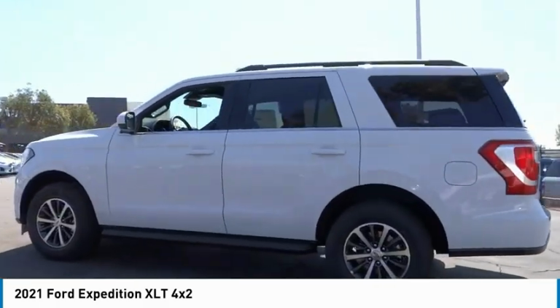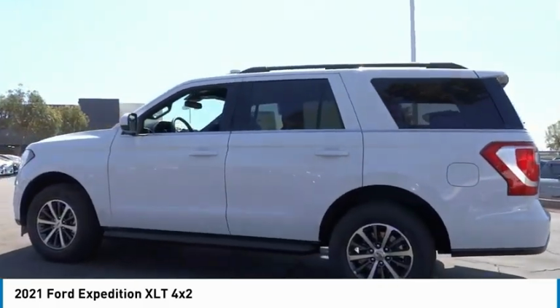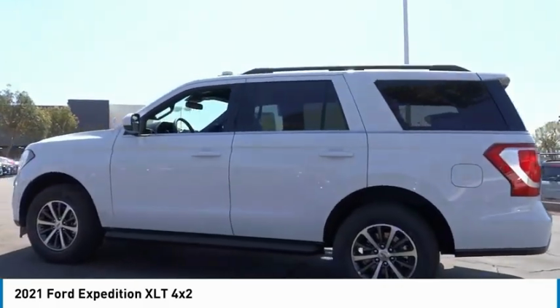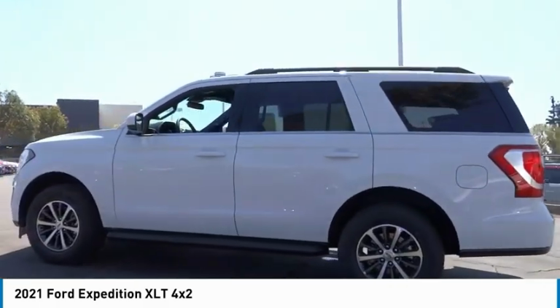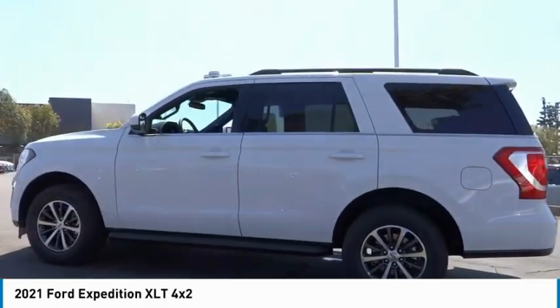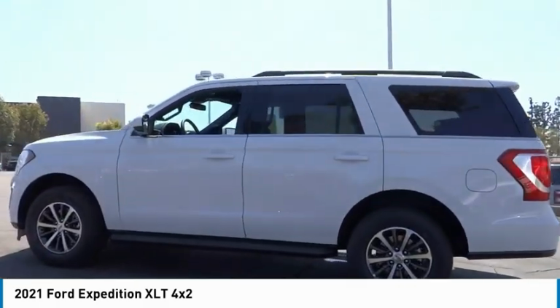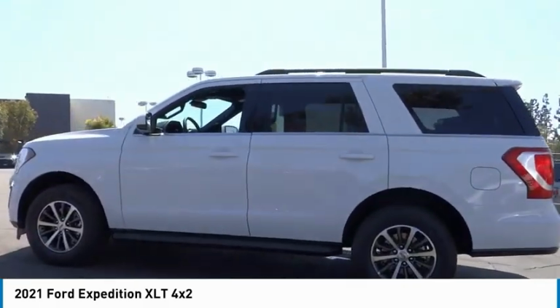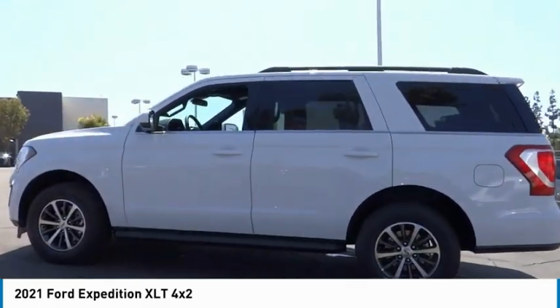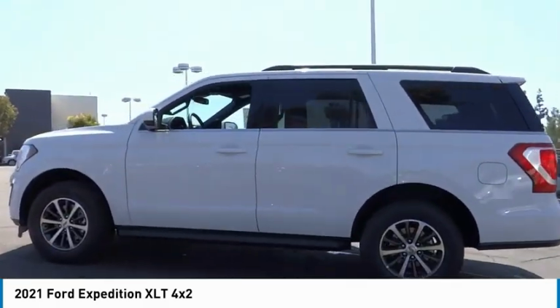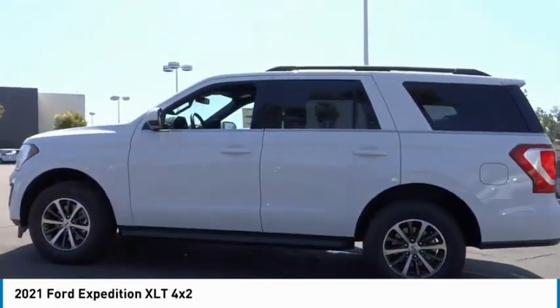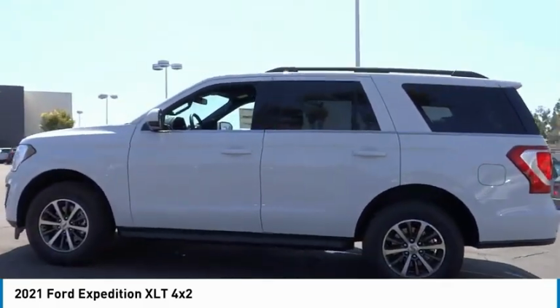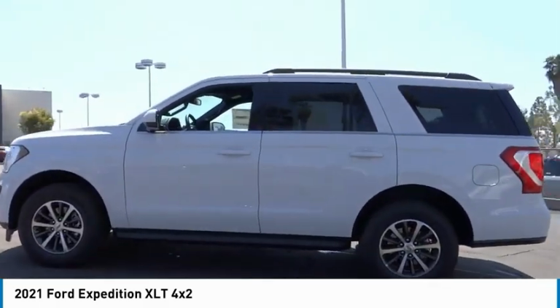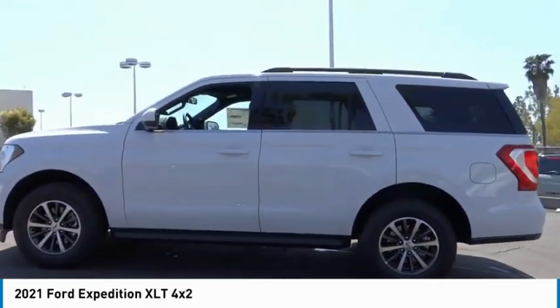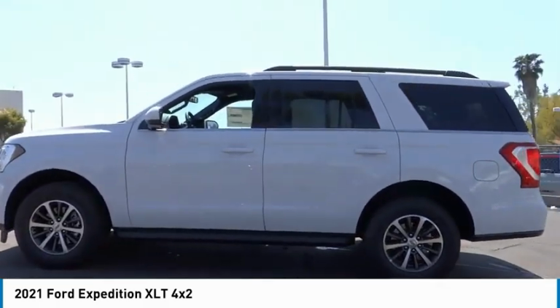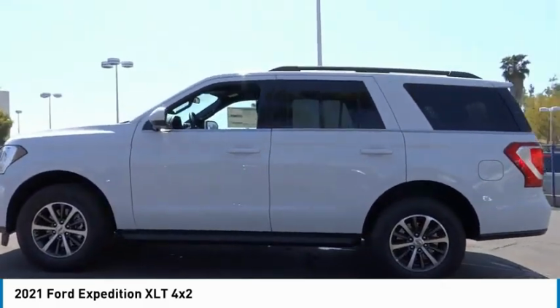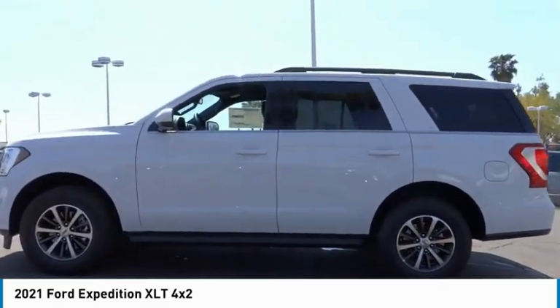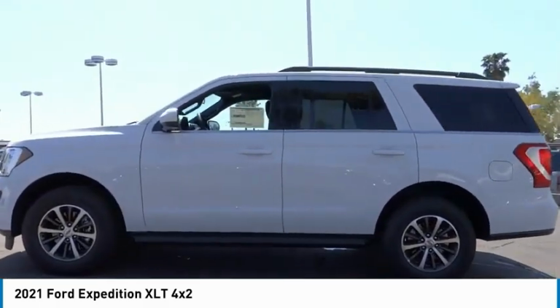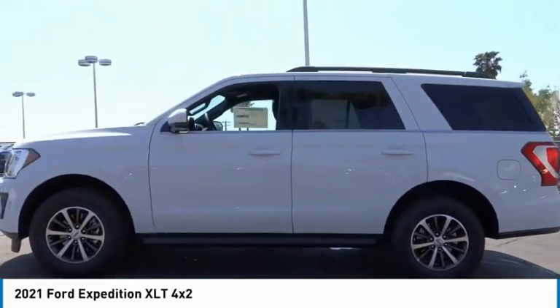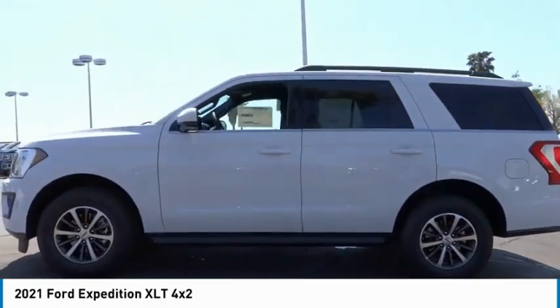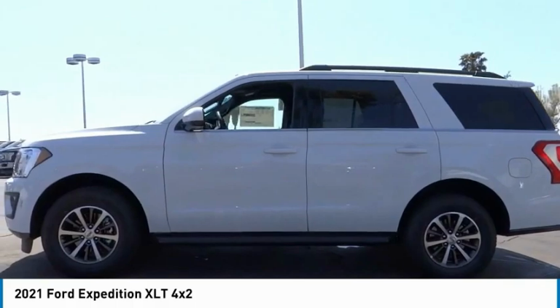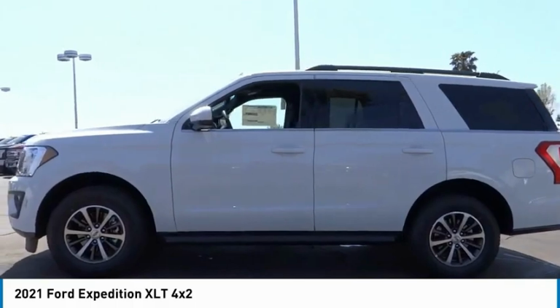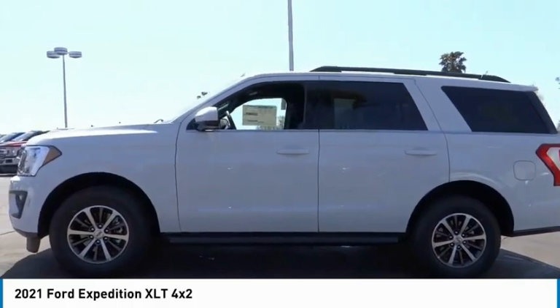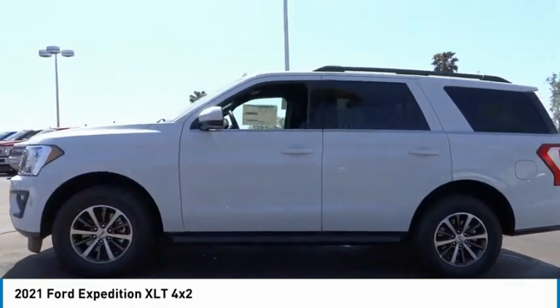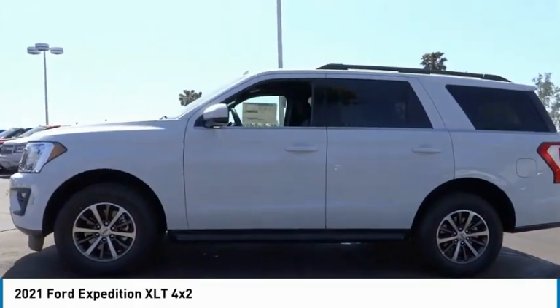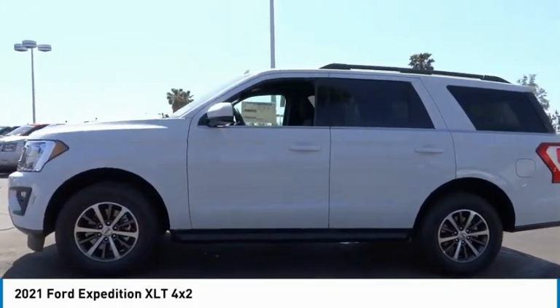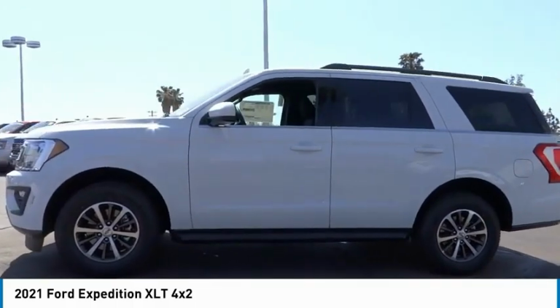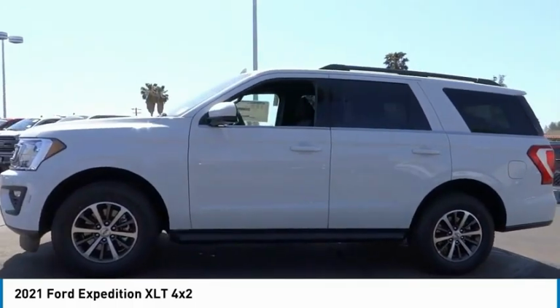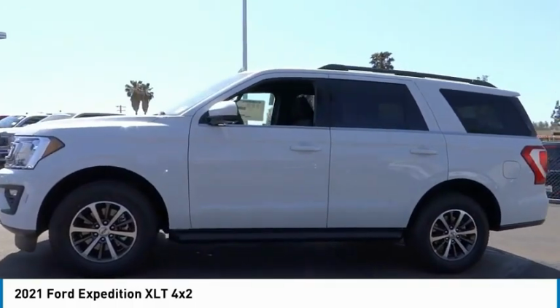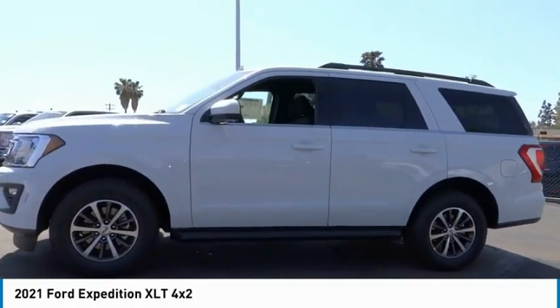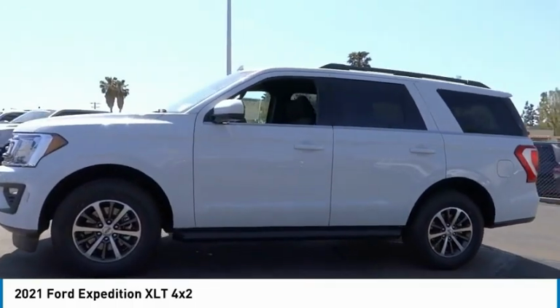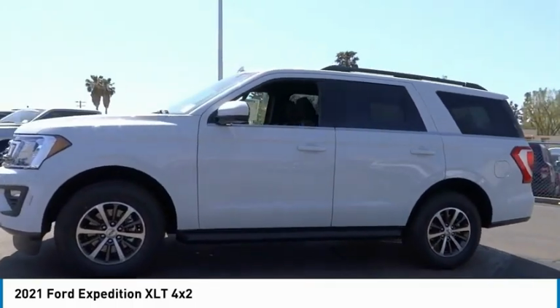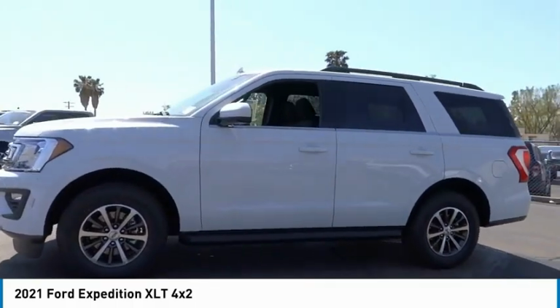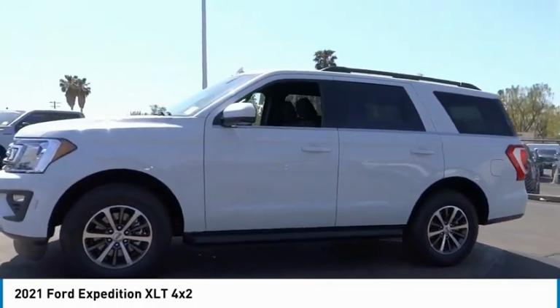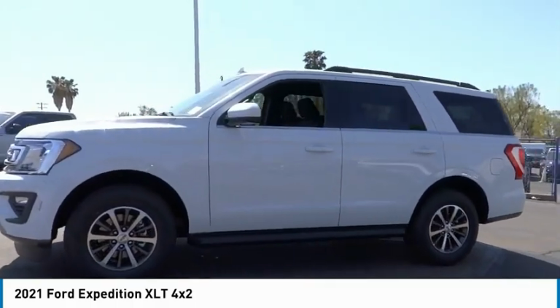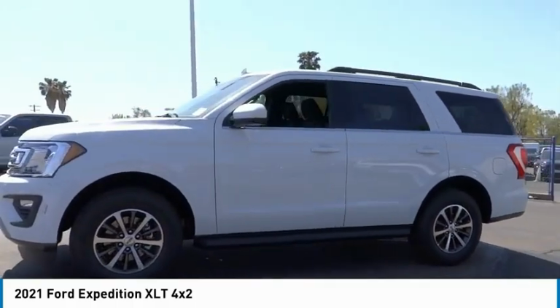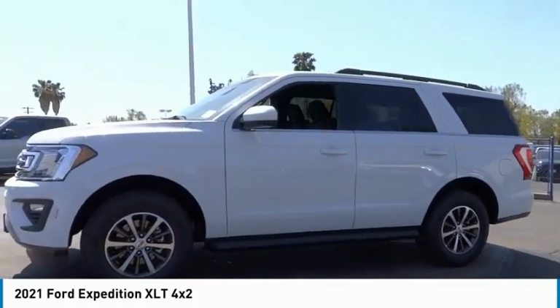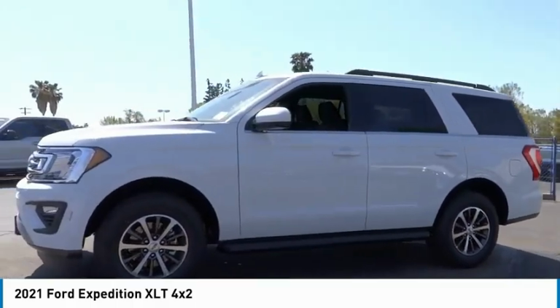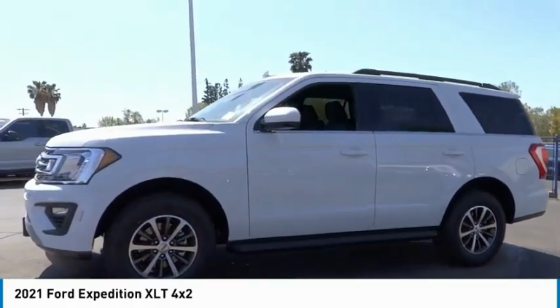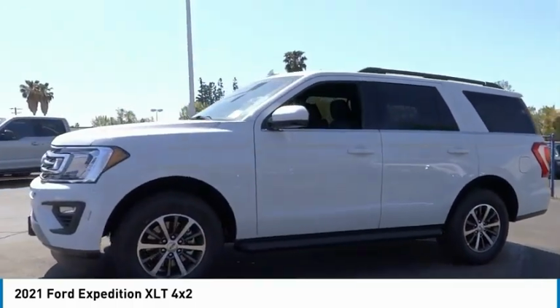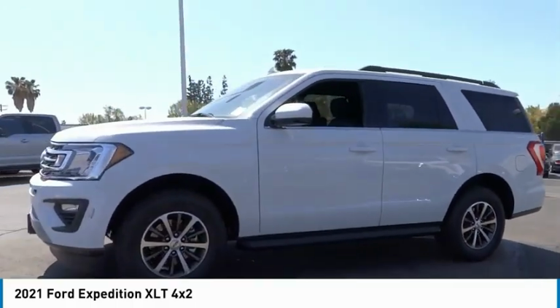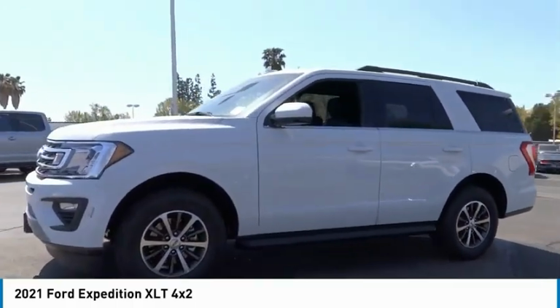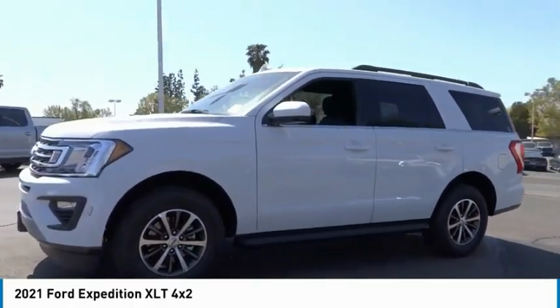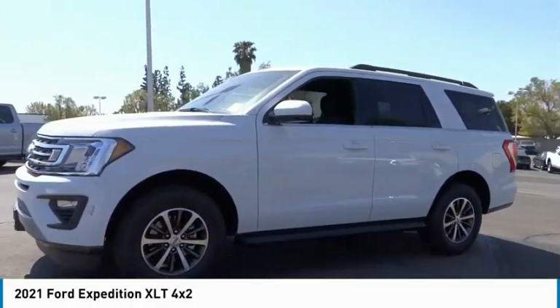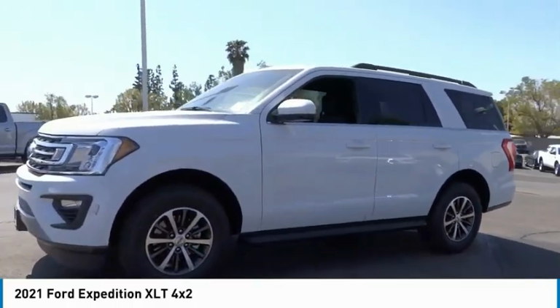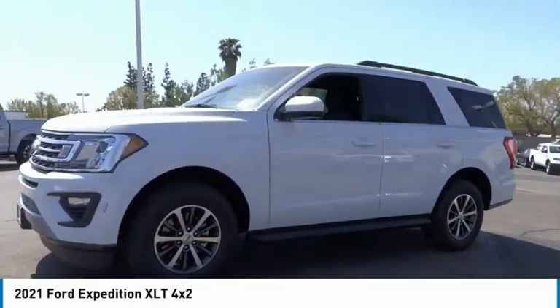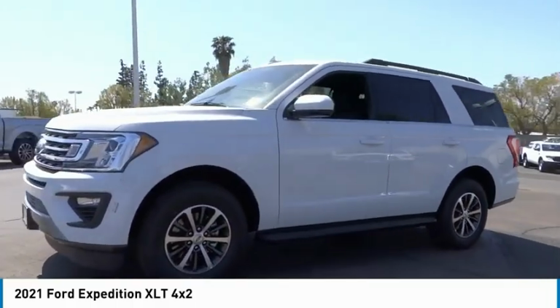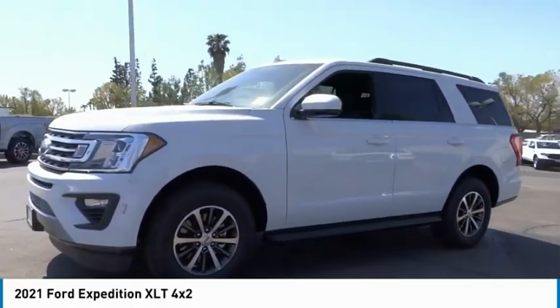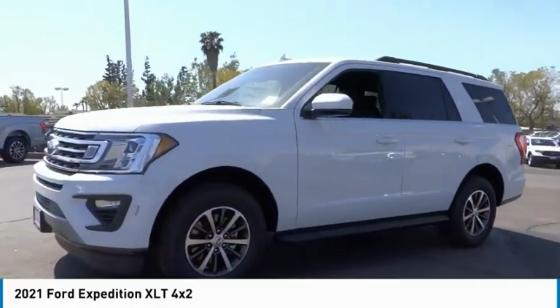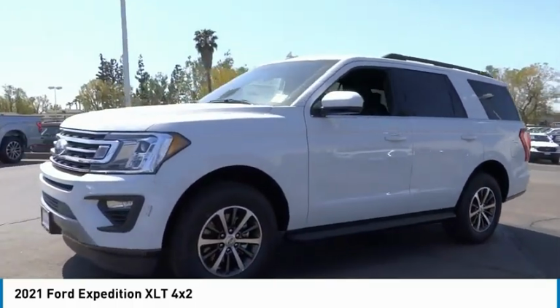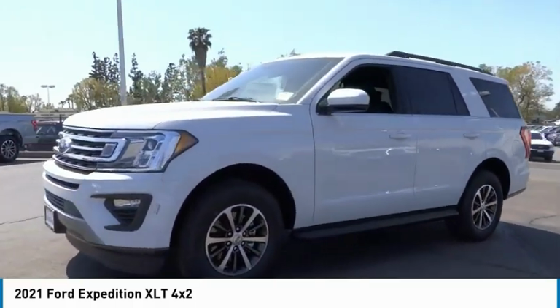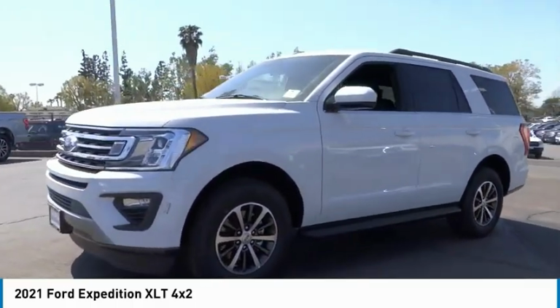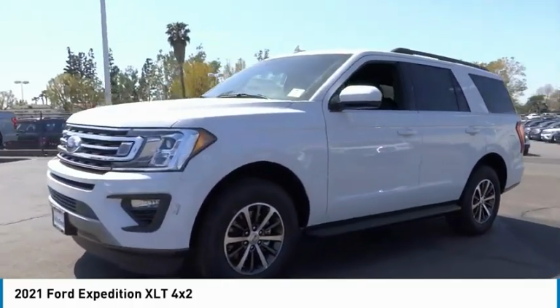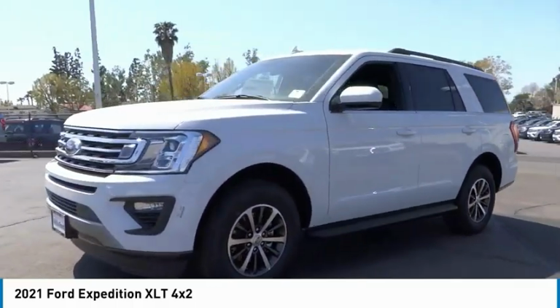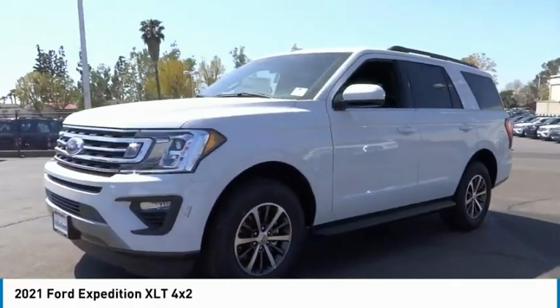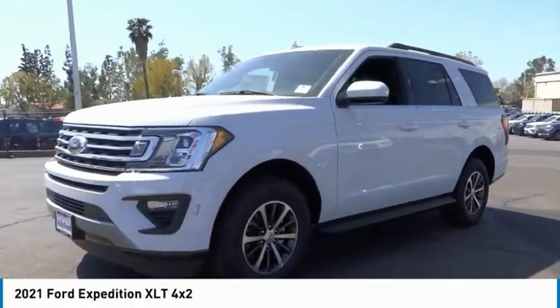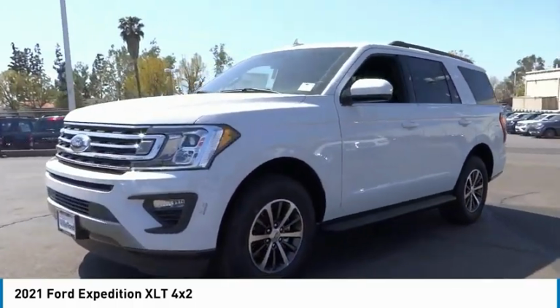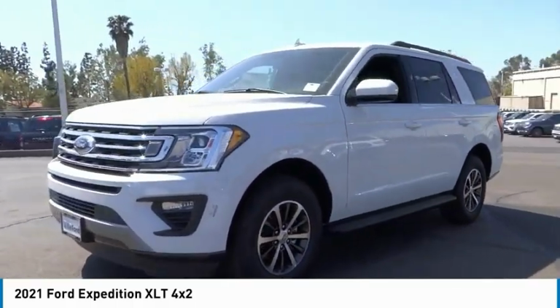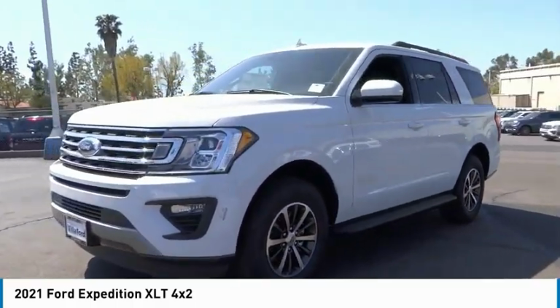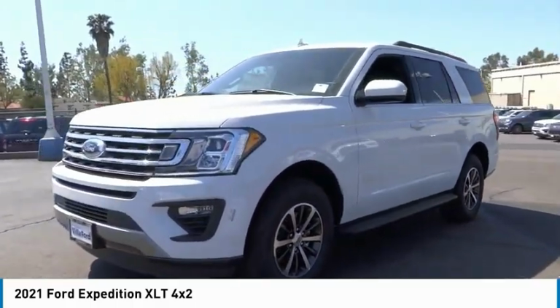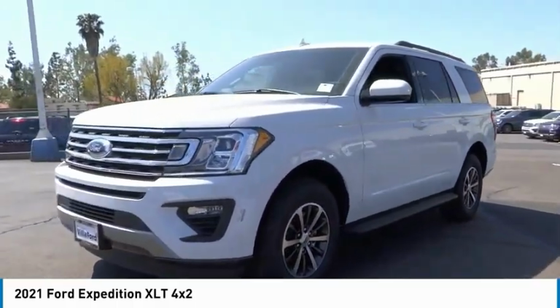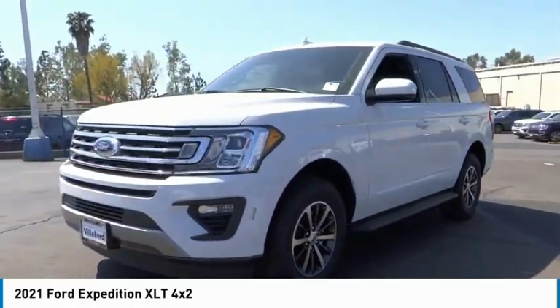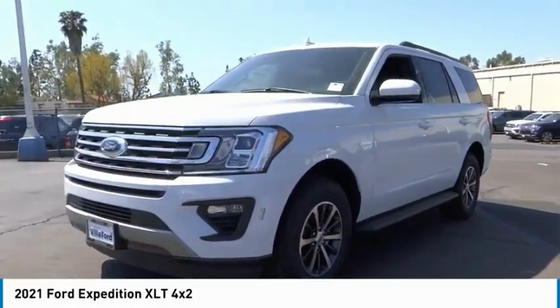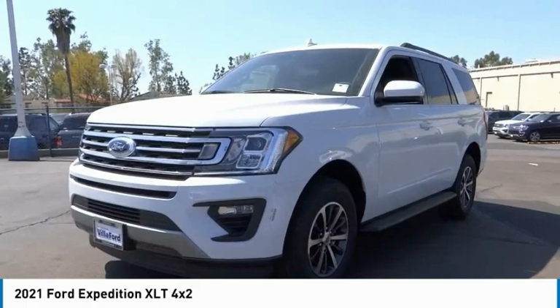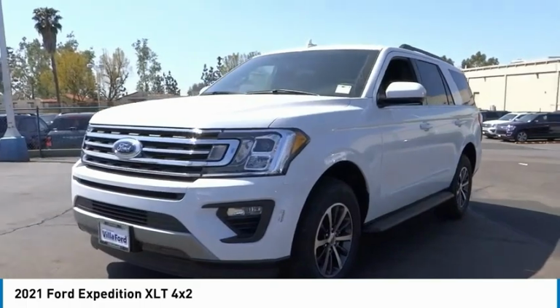Rear window defroster, rear window wiper. If you like it online, you'll love it in your driveway. Take it for a spin today.